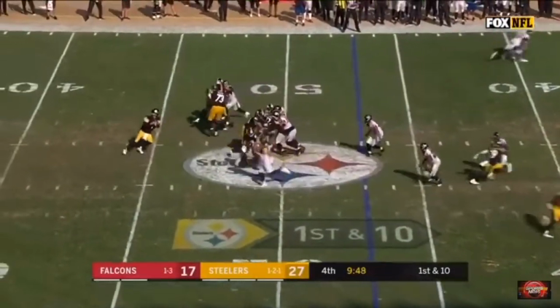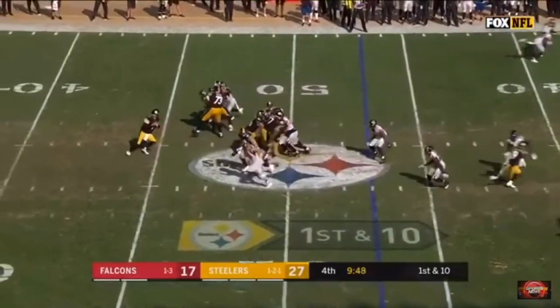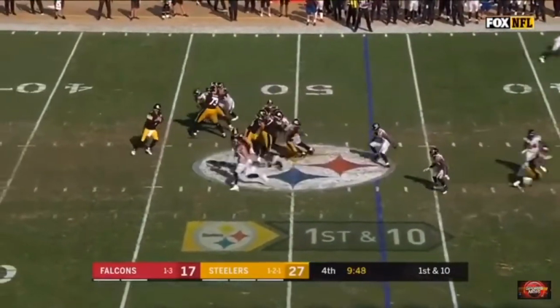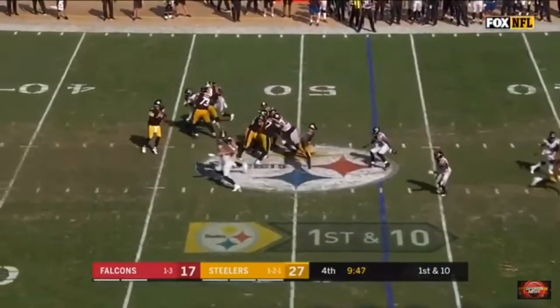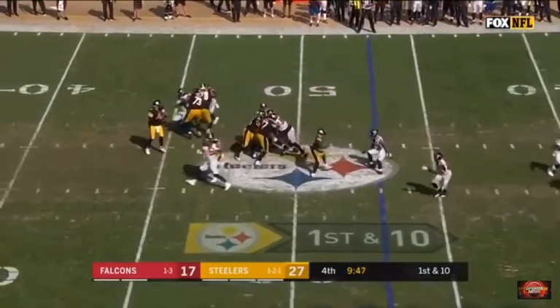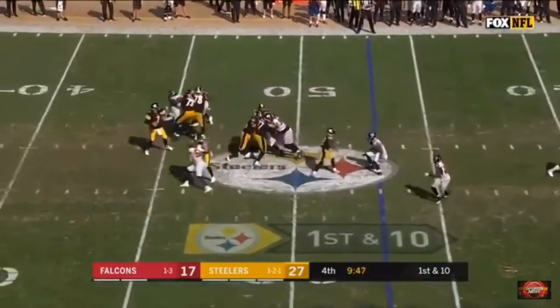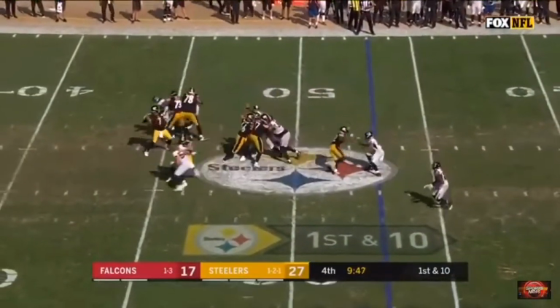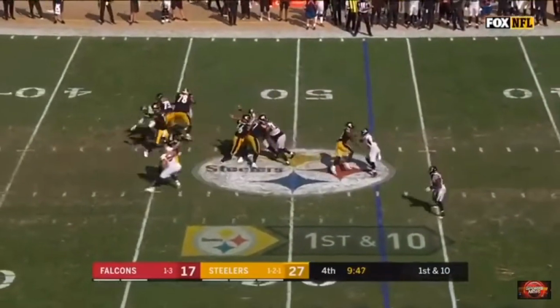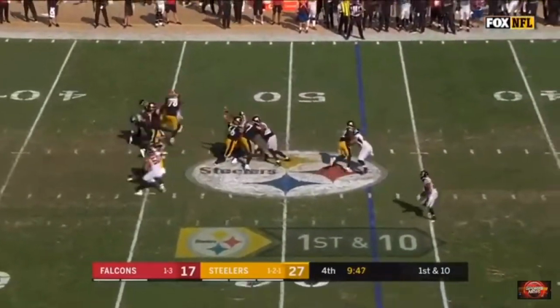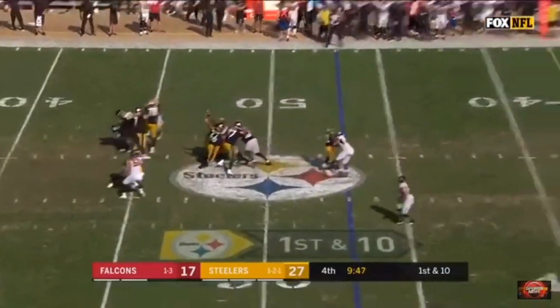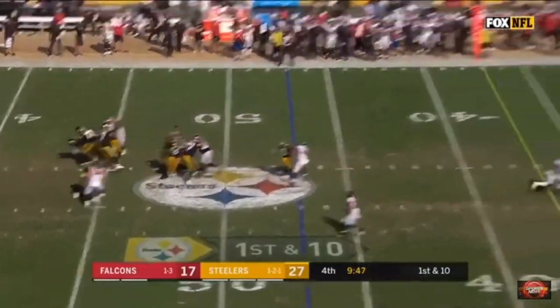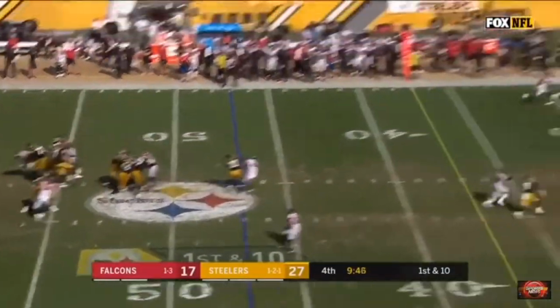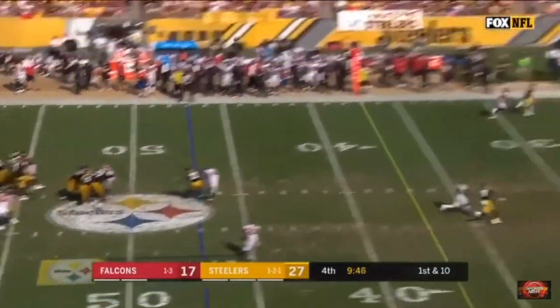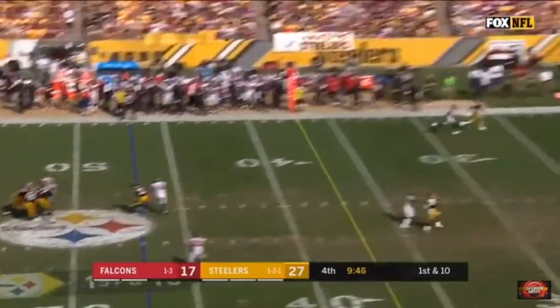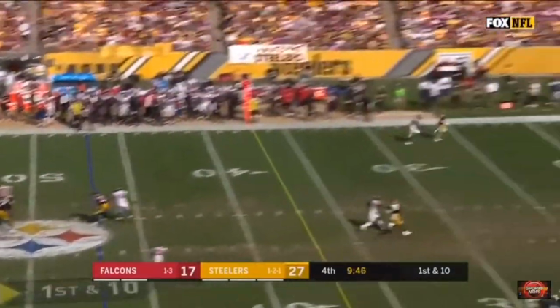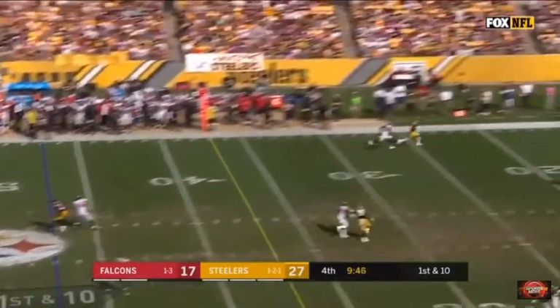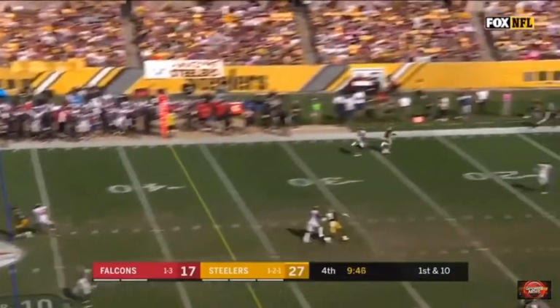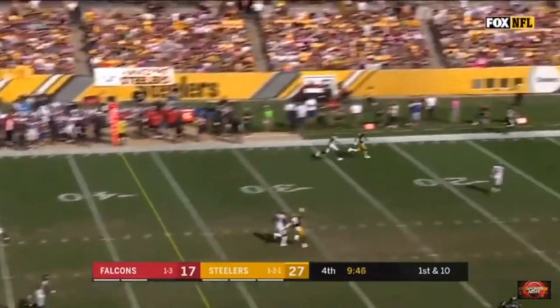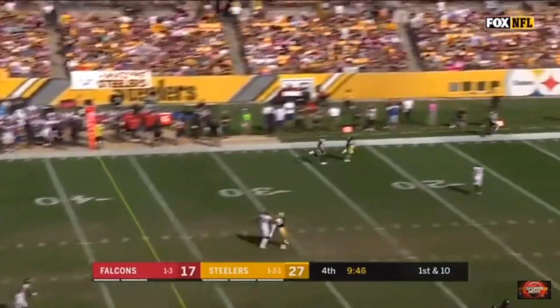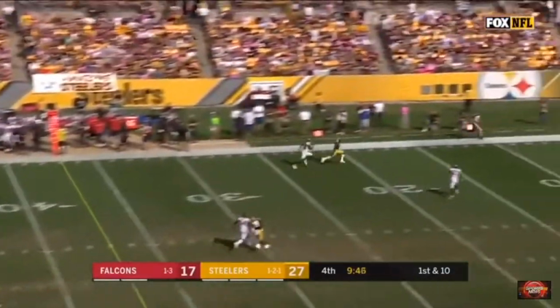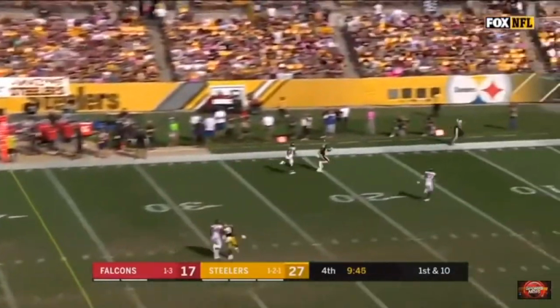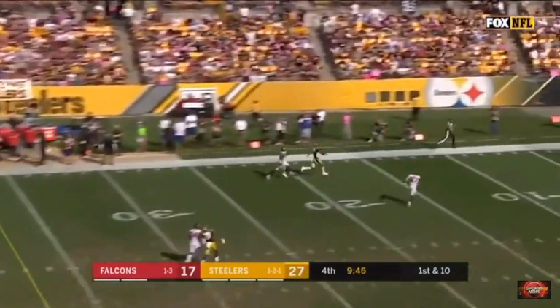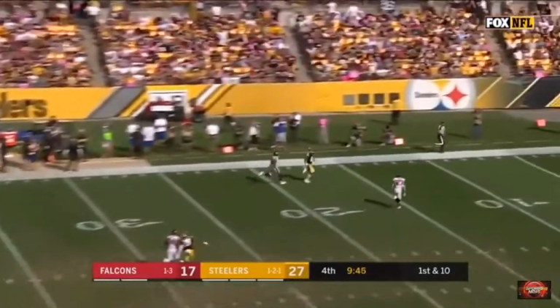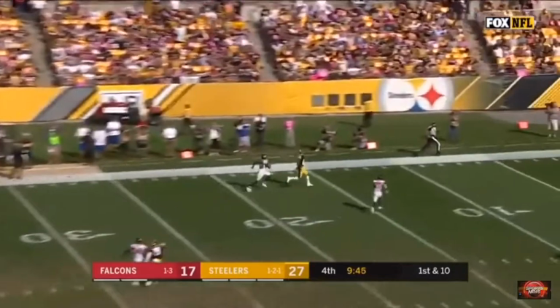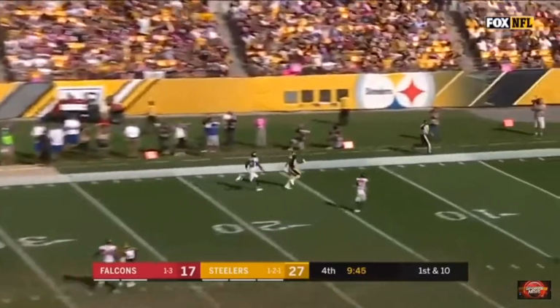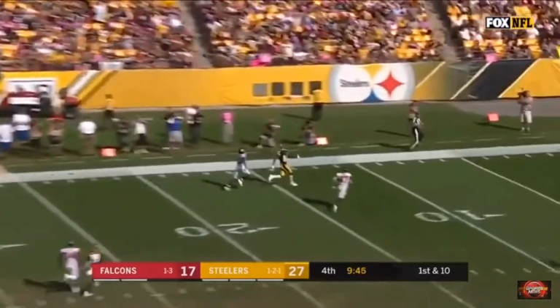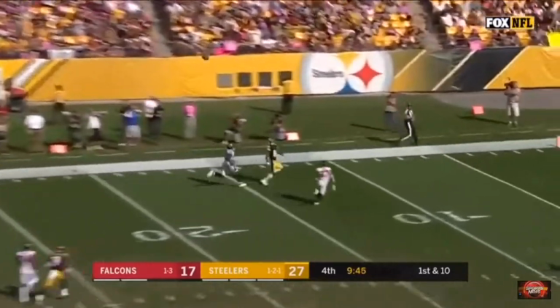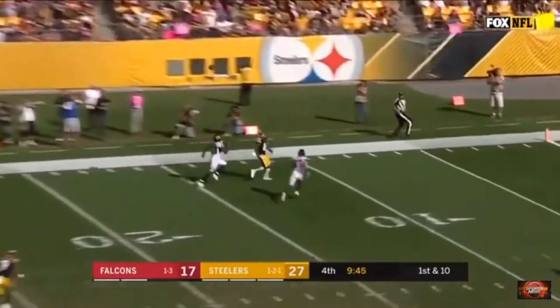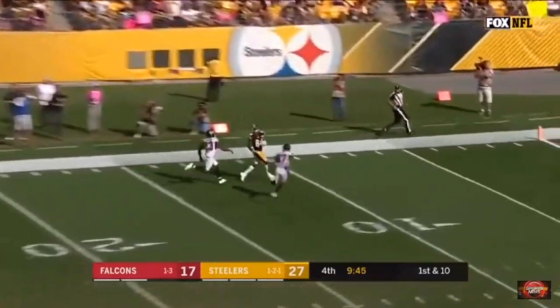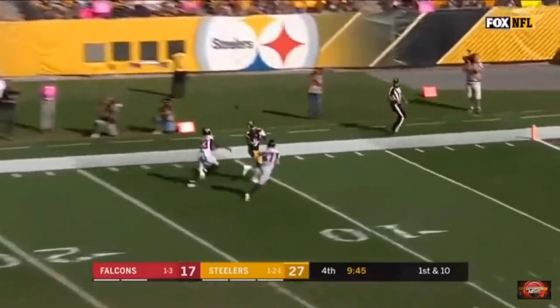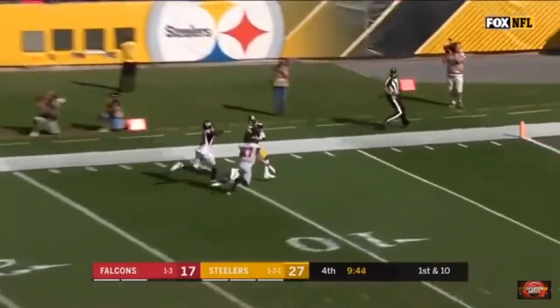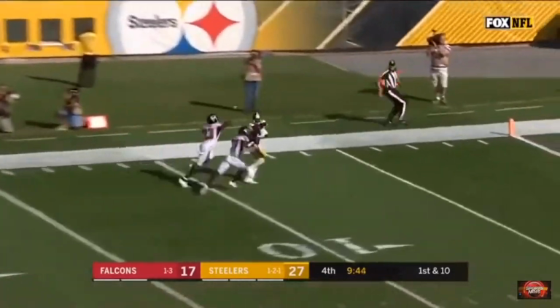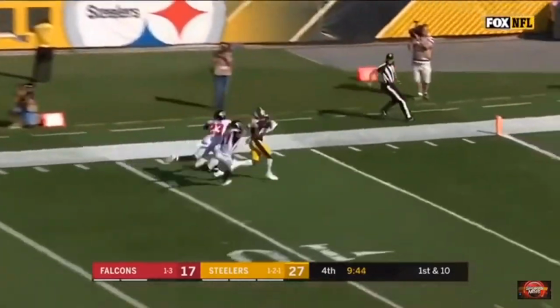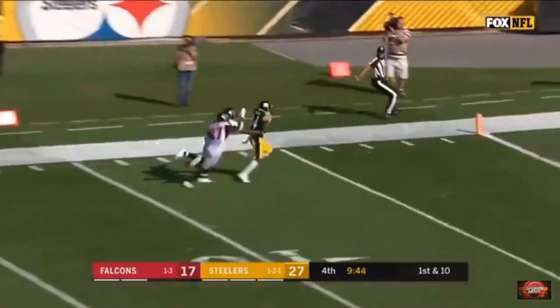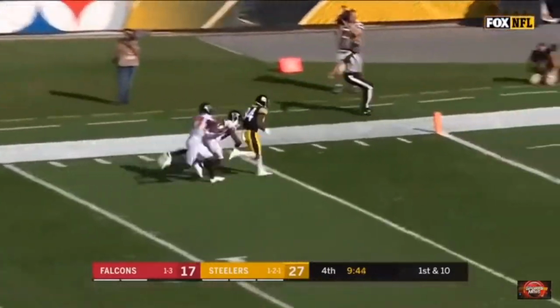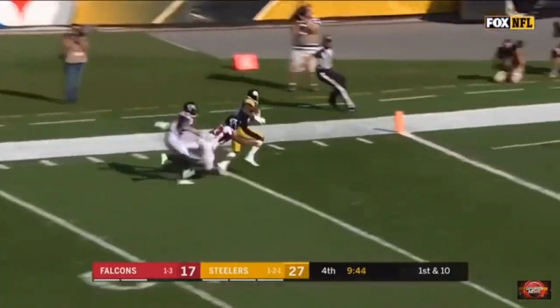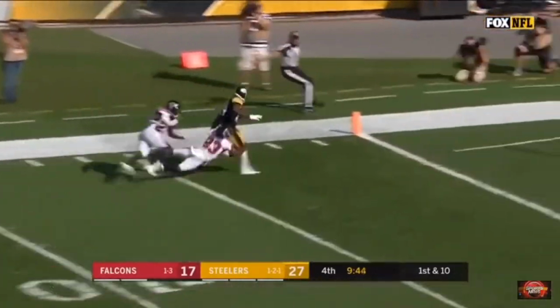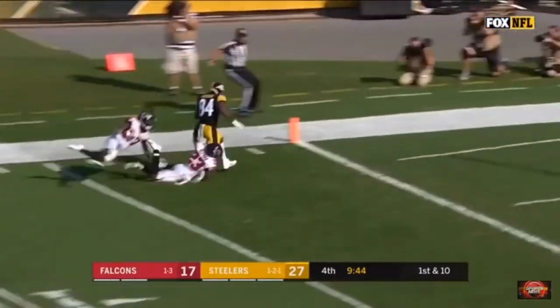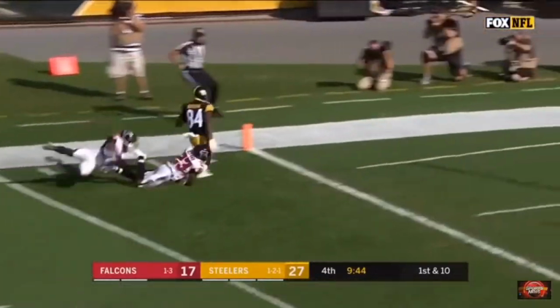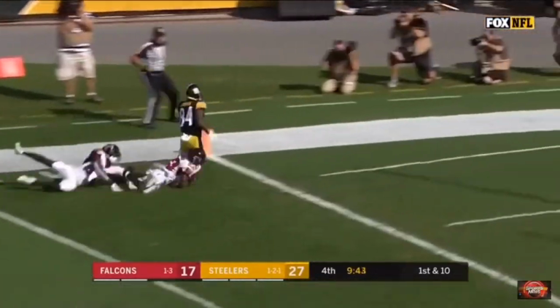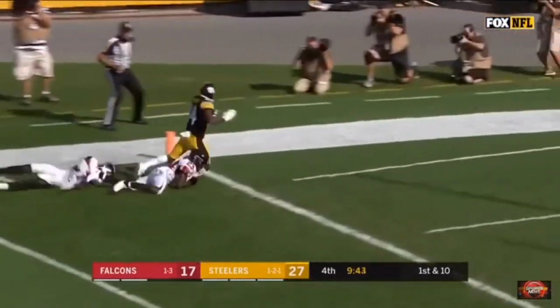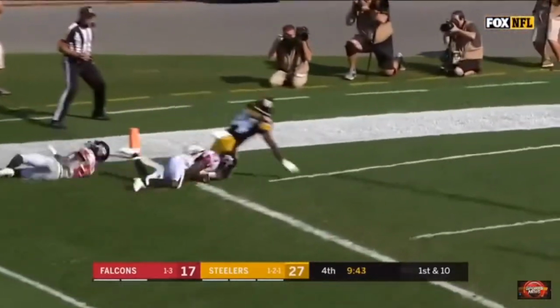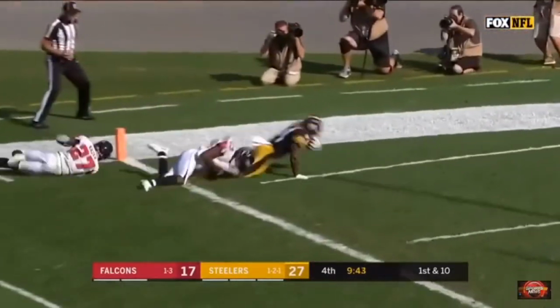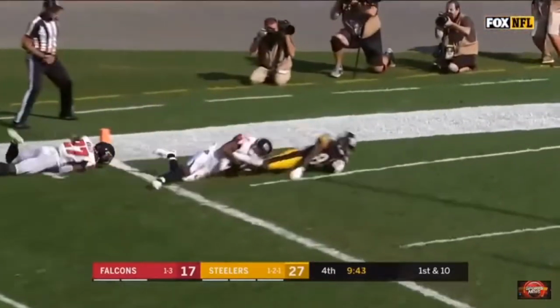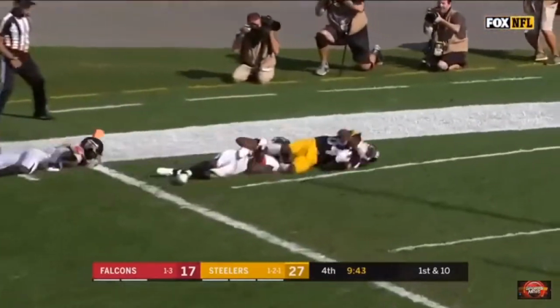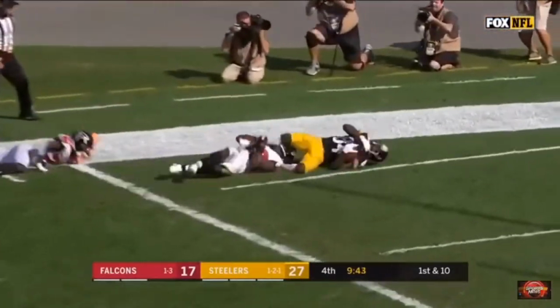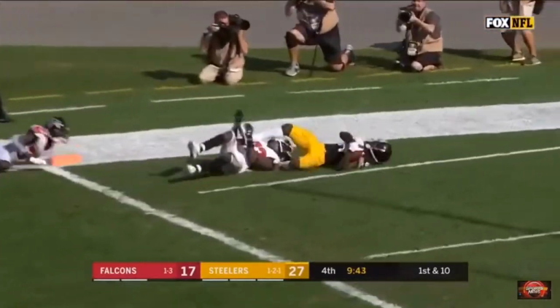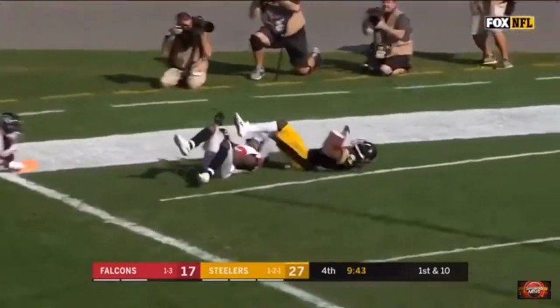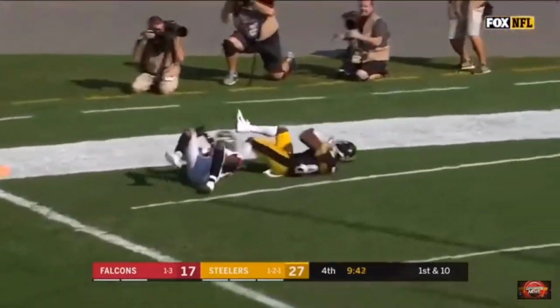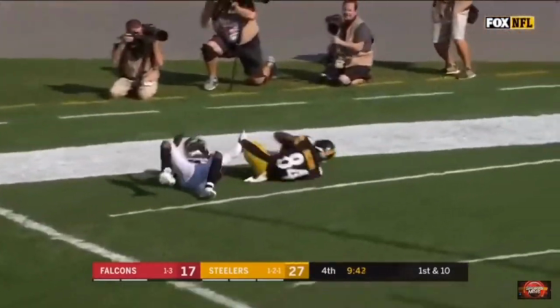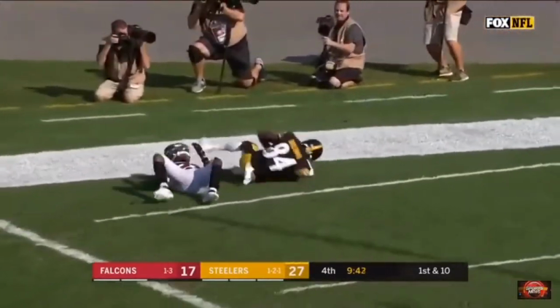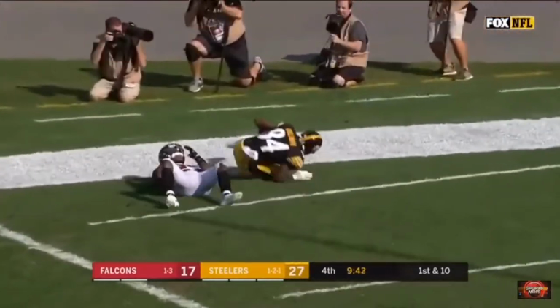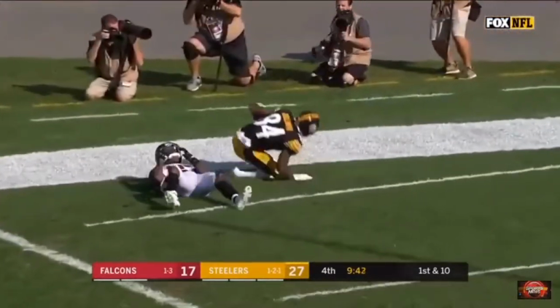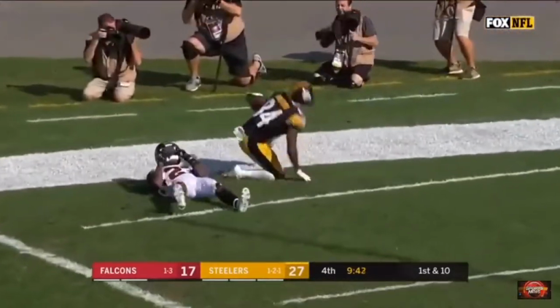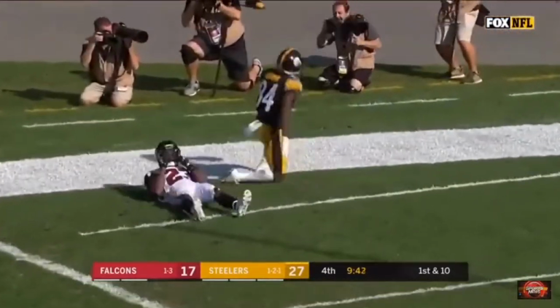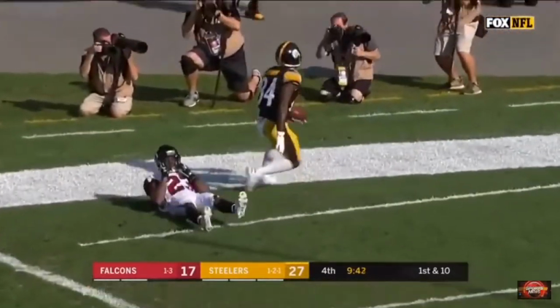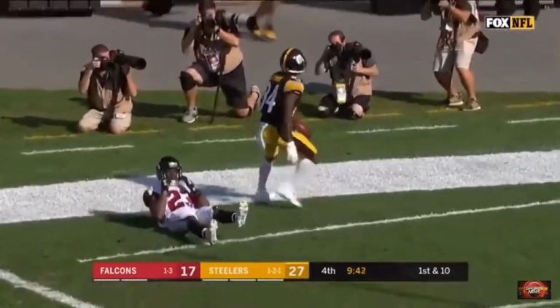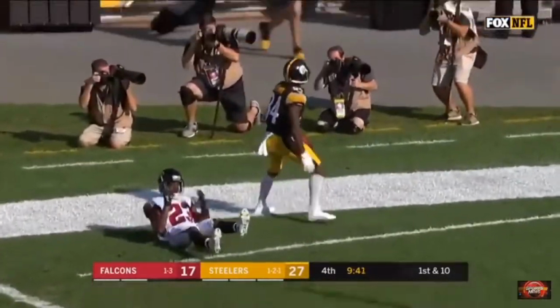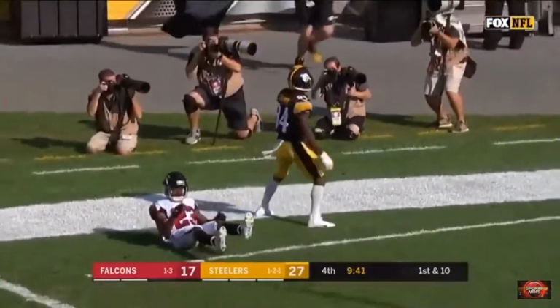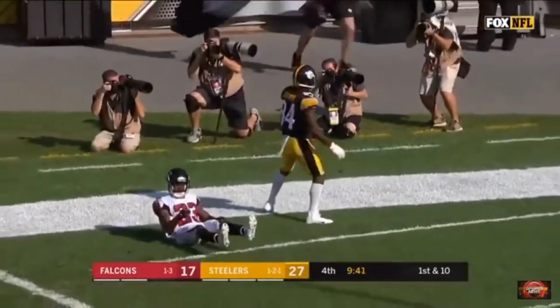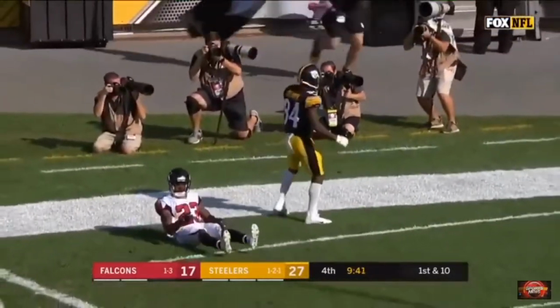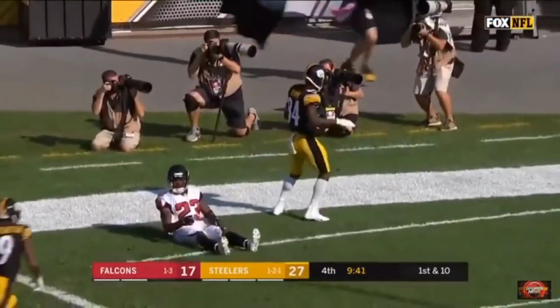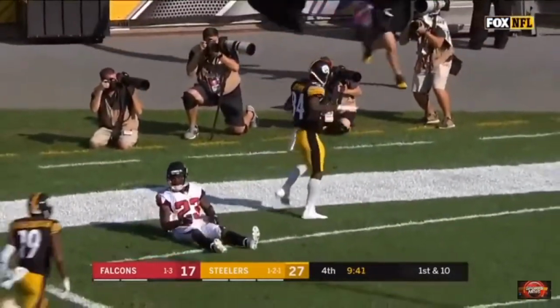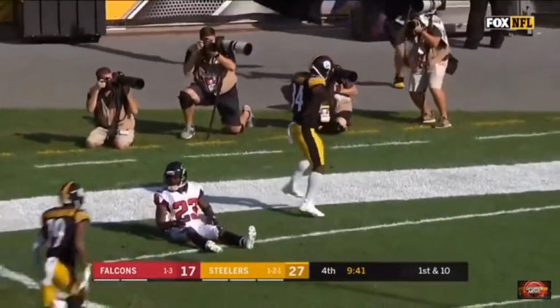Roethlisberger to throw. Airing it out deep. Antonio Brown has got the Steelers touchdown!